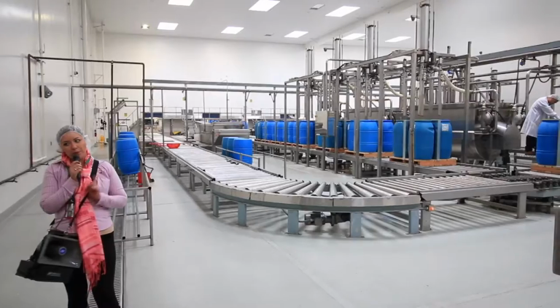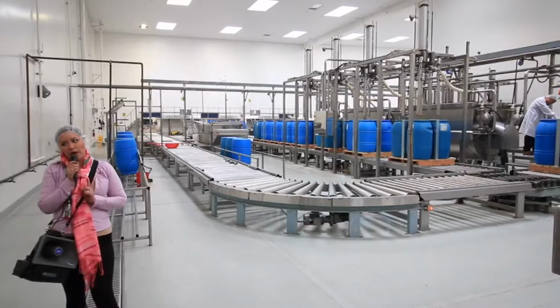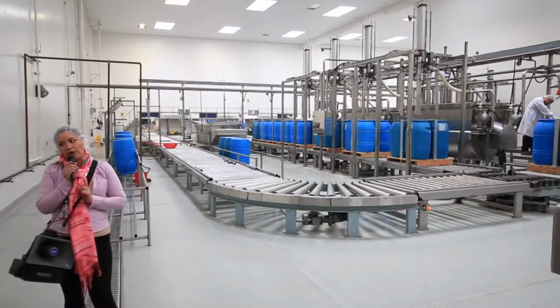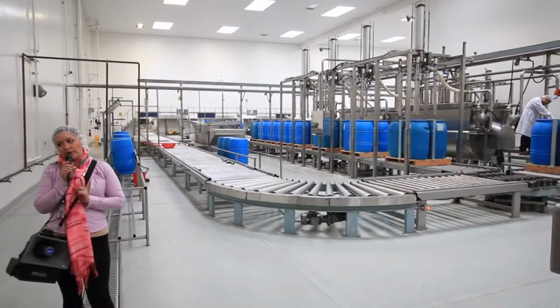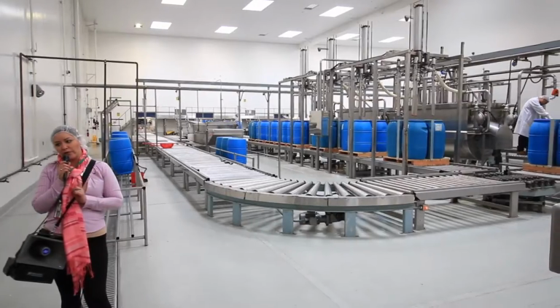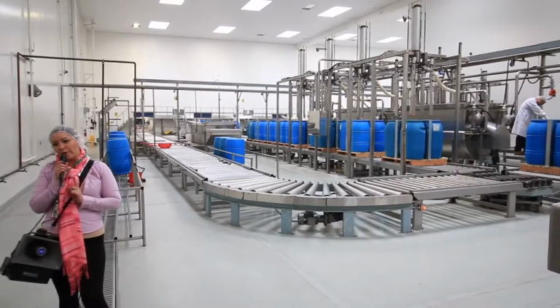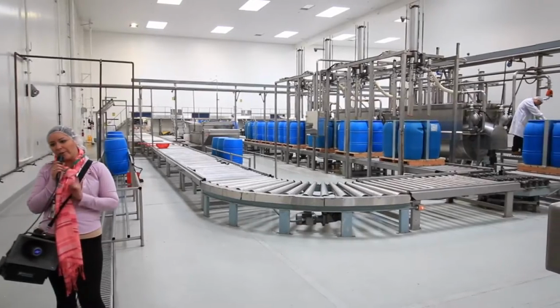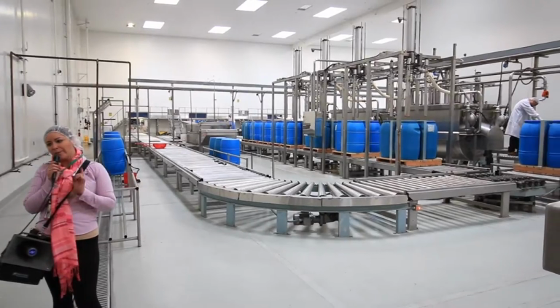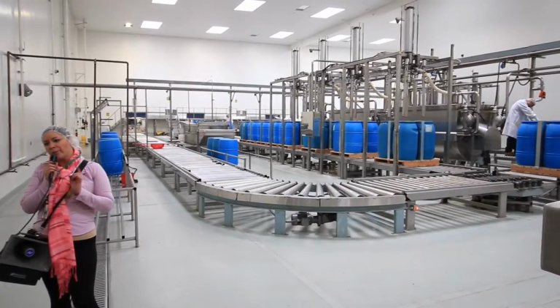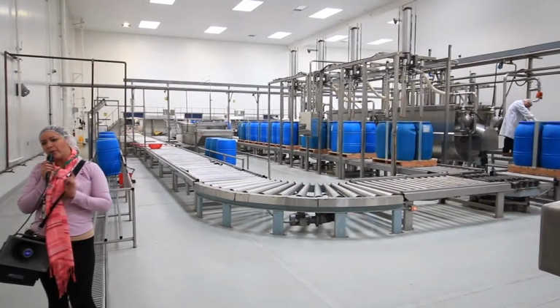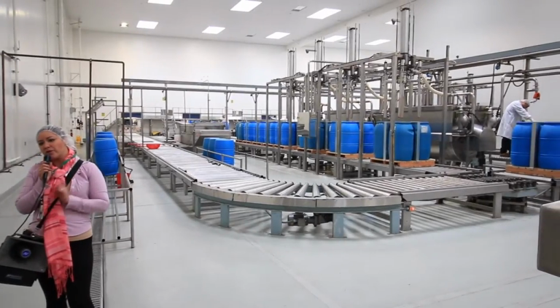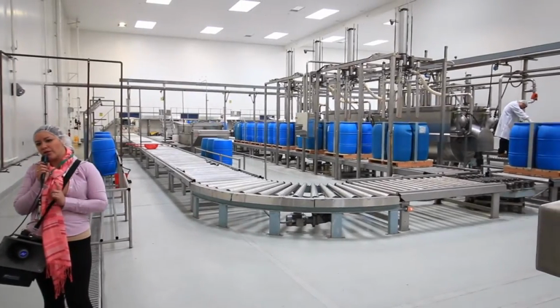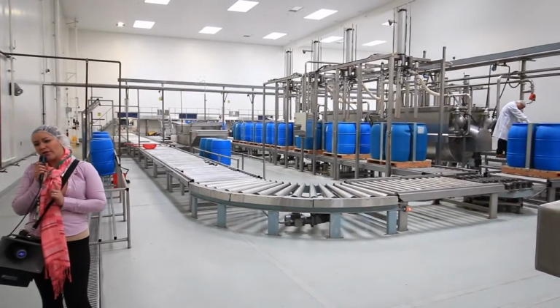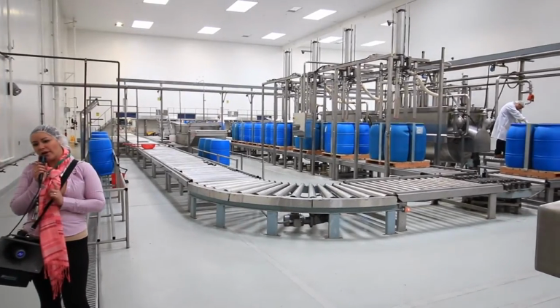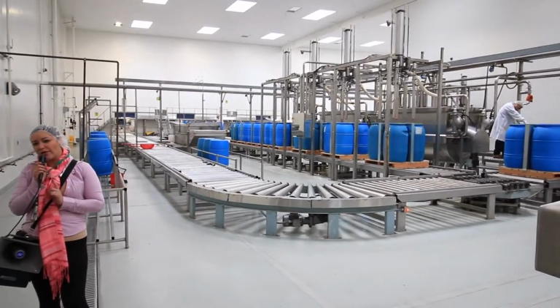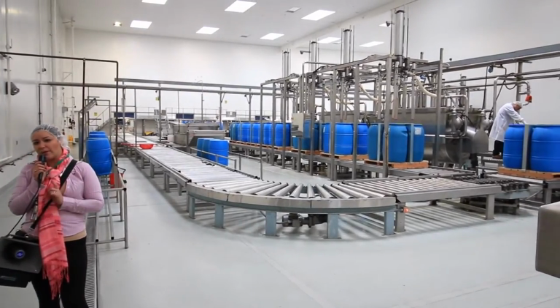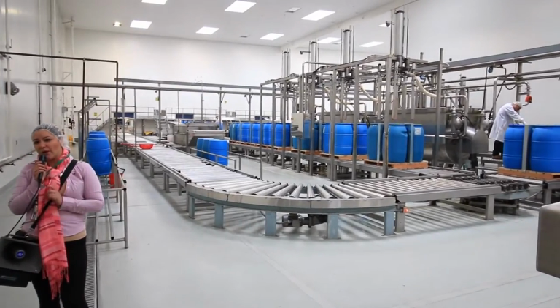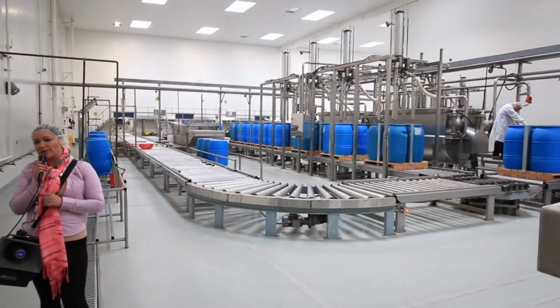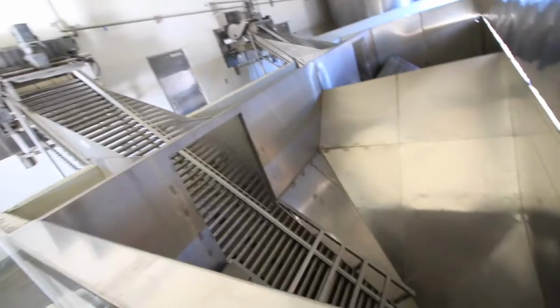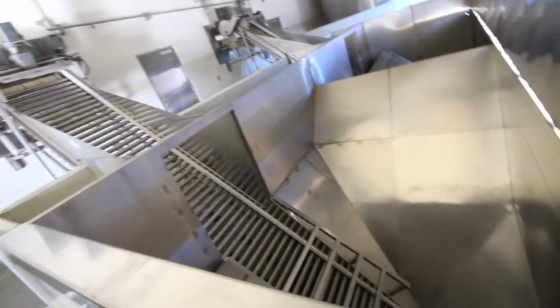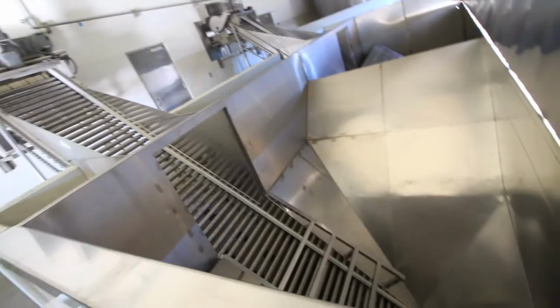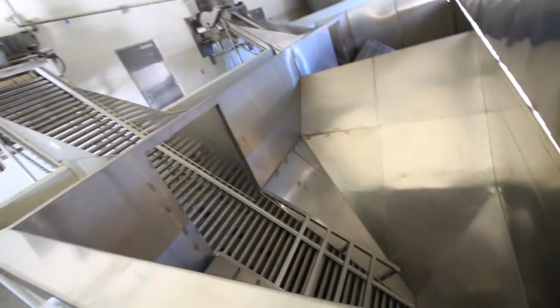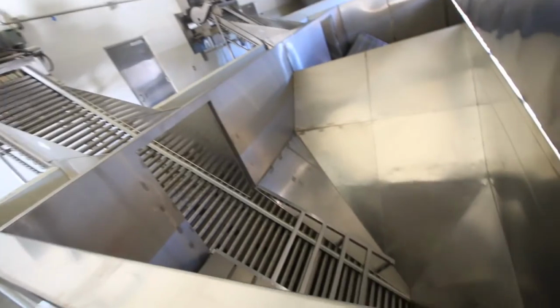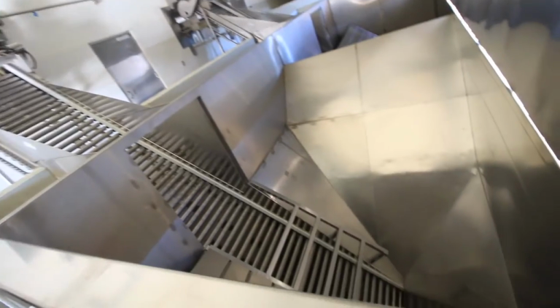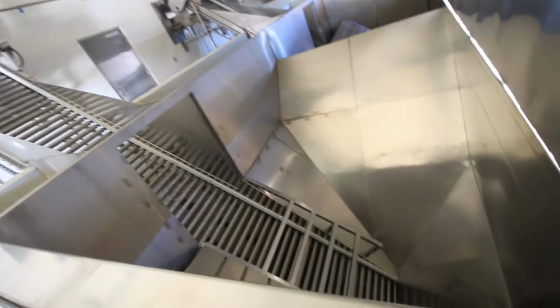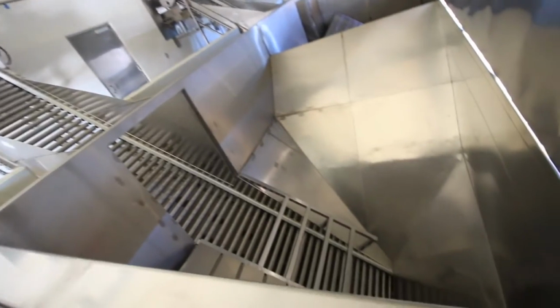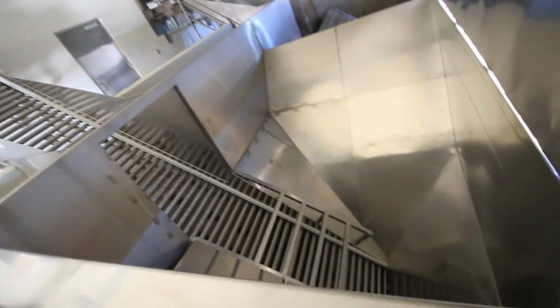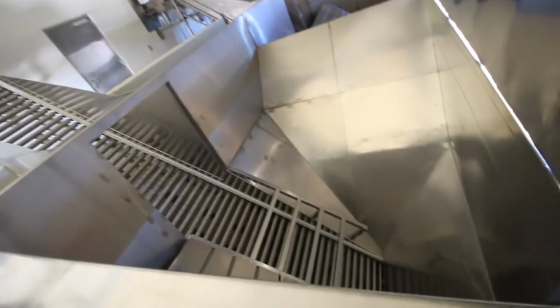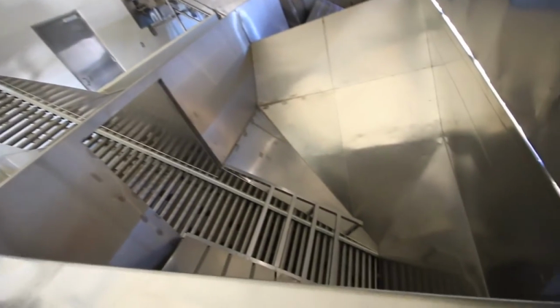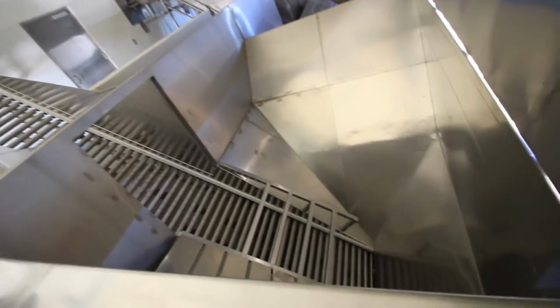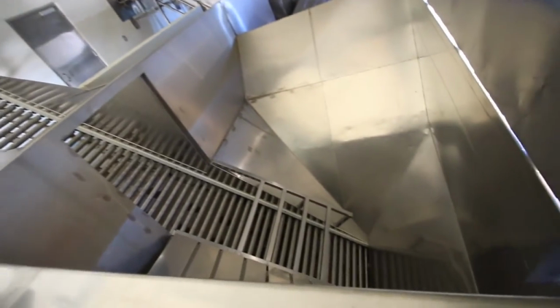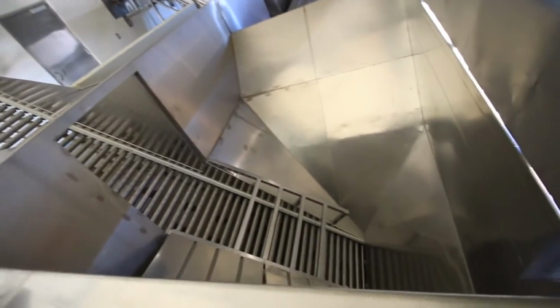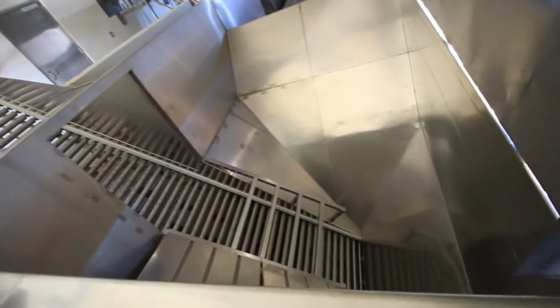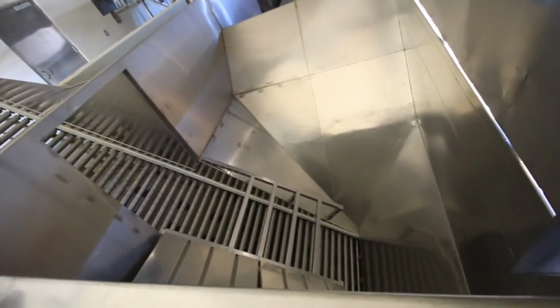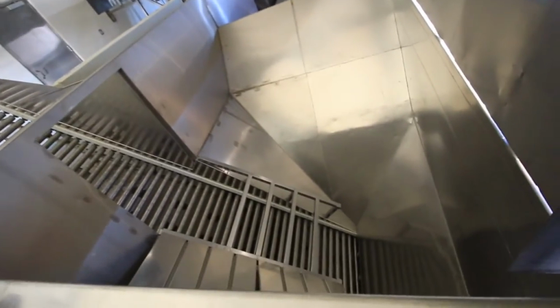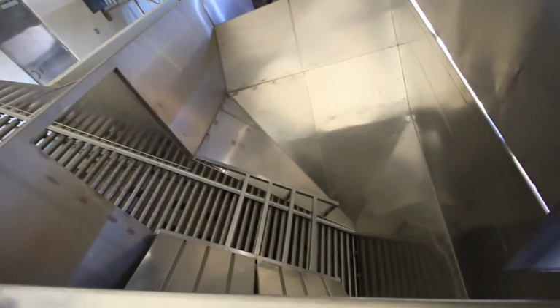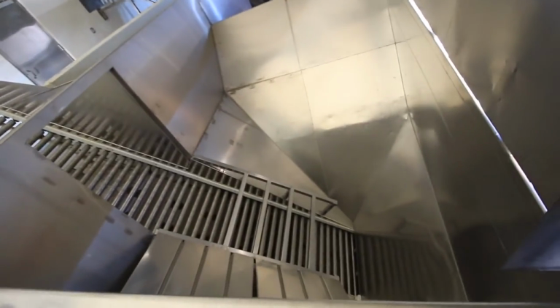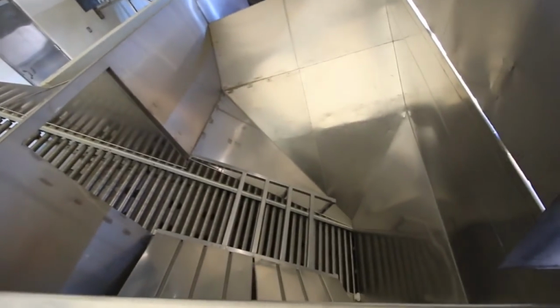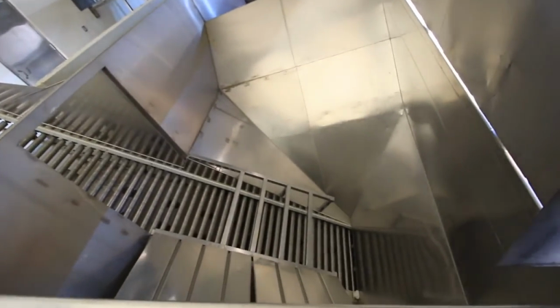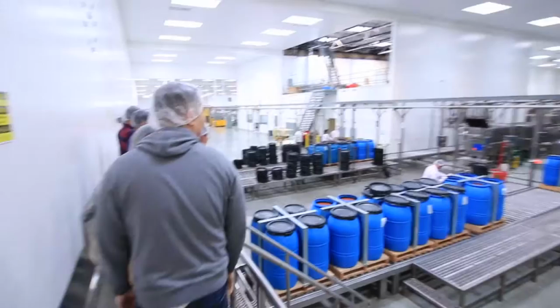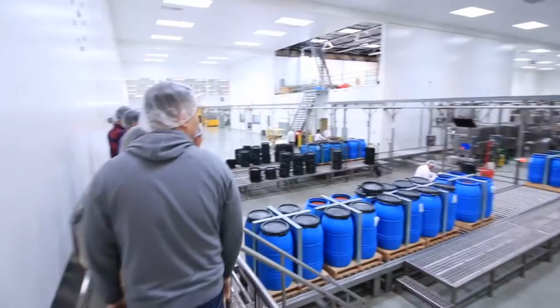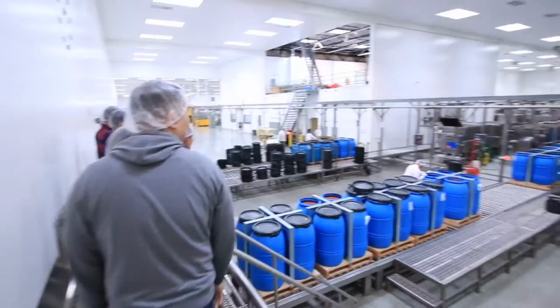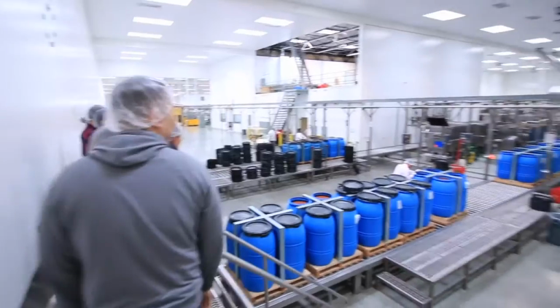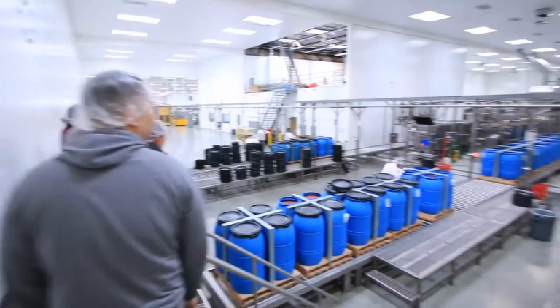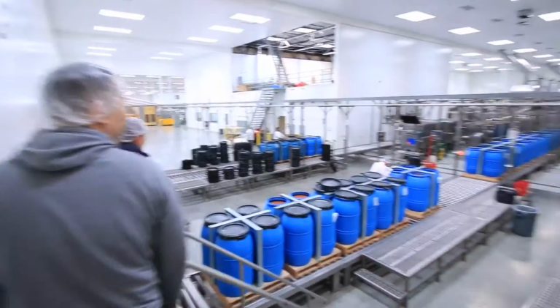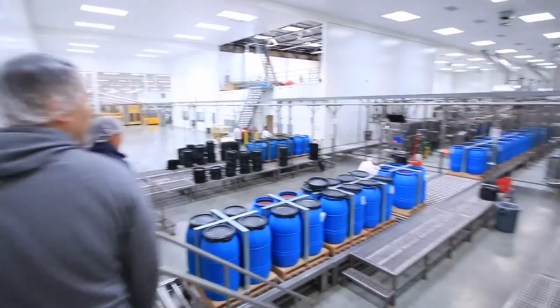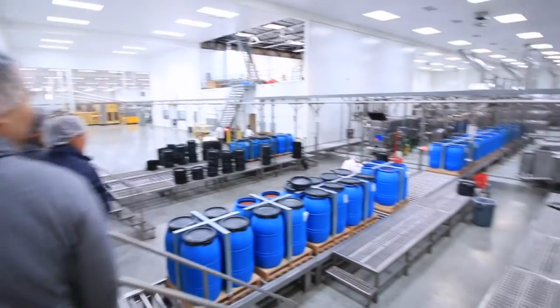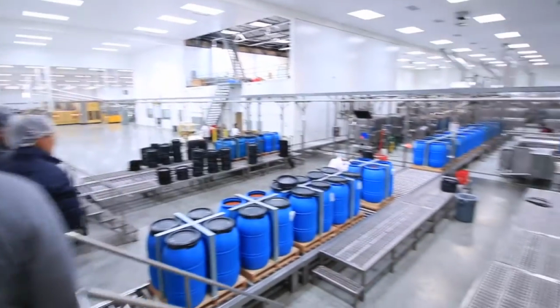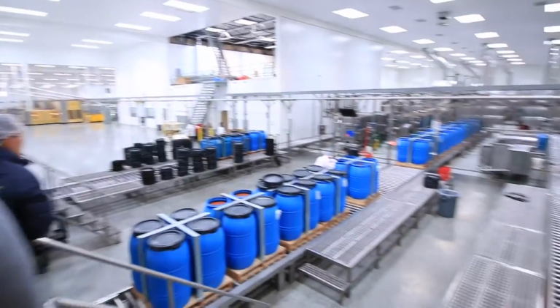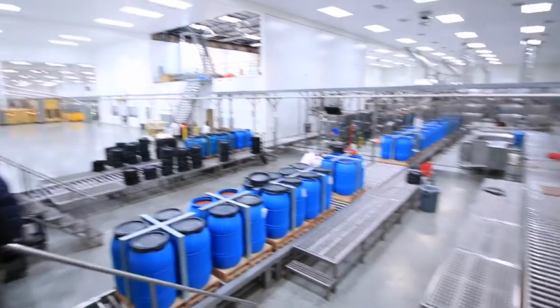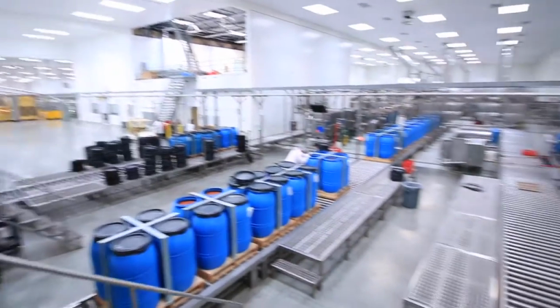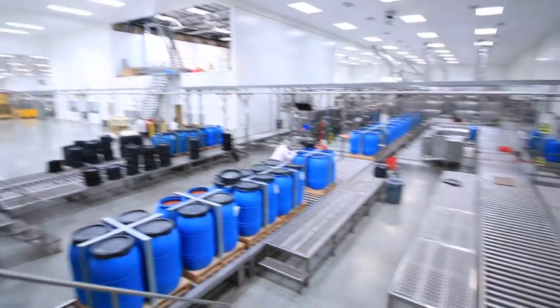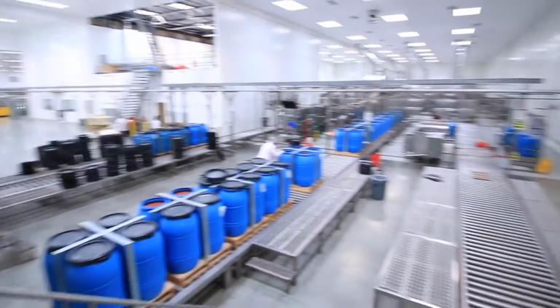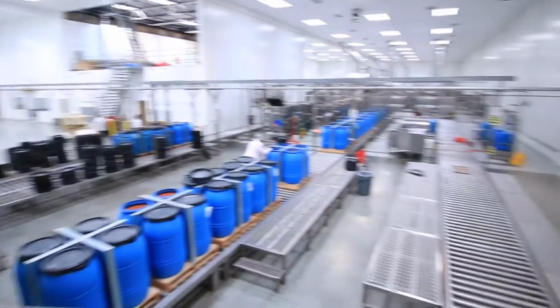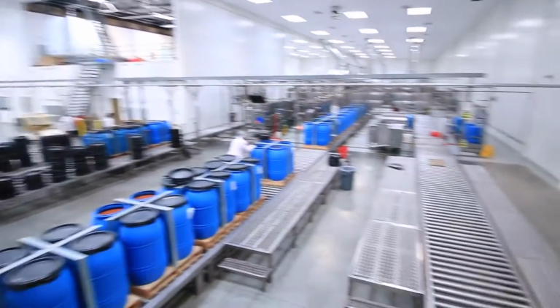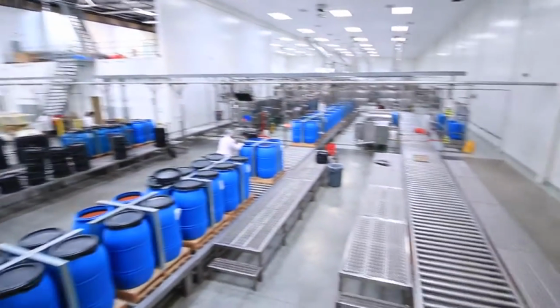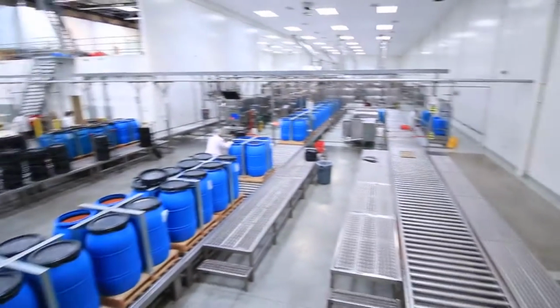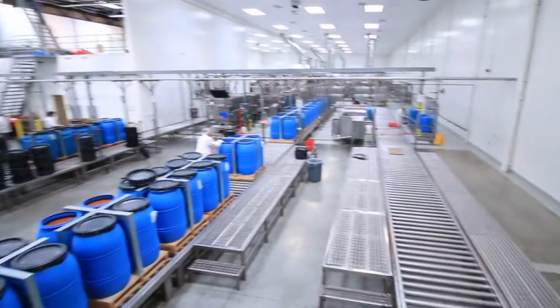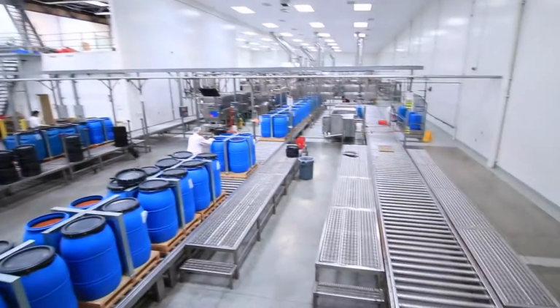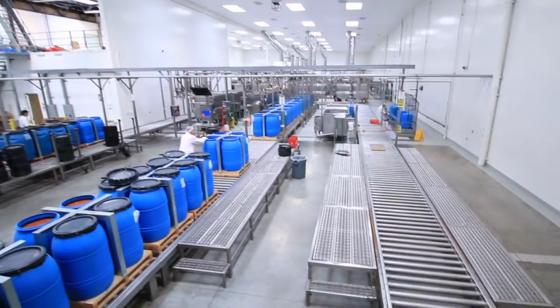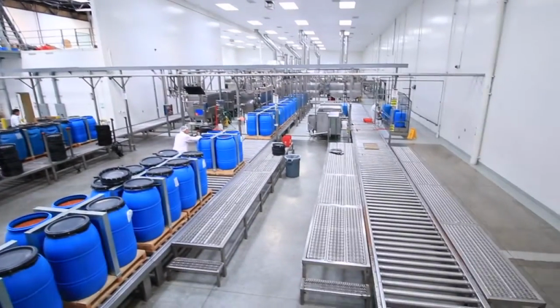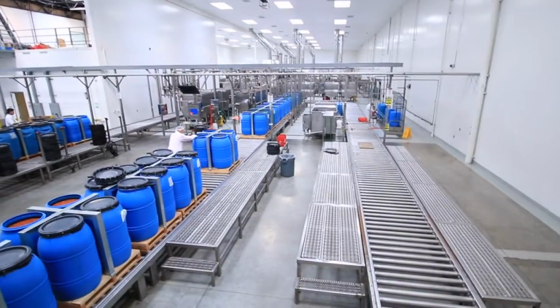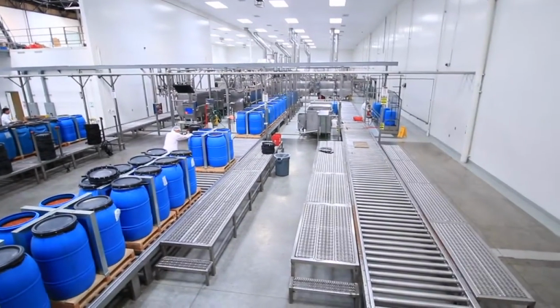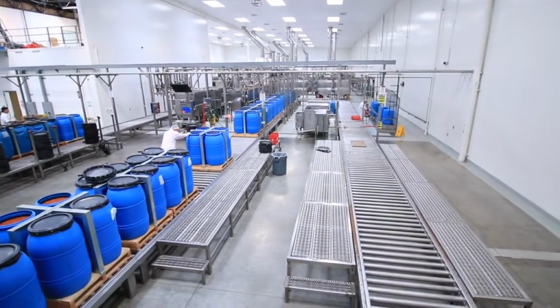The tour takes about 30 minutes and walks you through the production and bottling lines before ending at the company store.